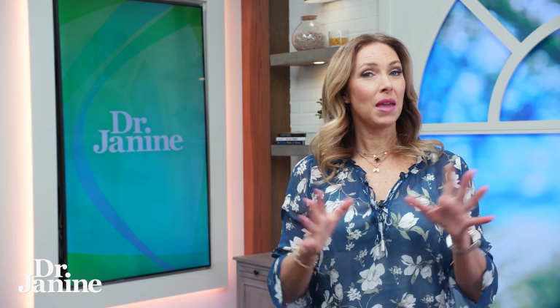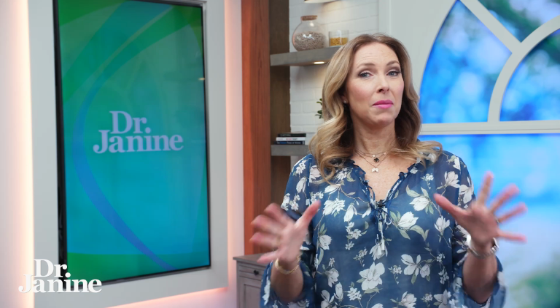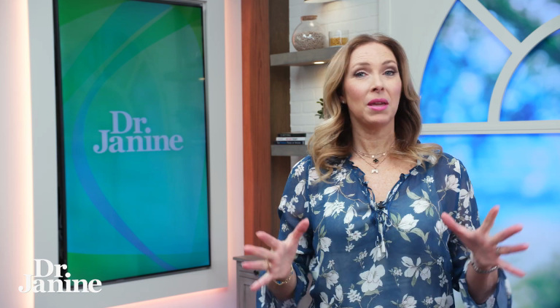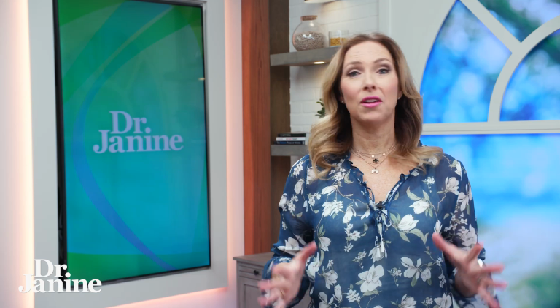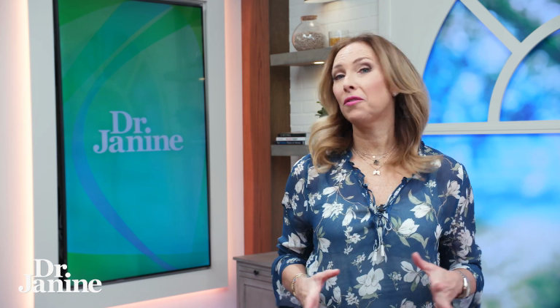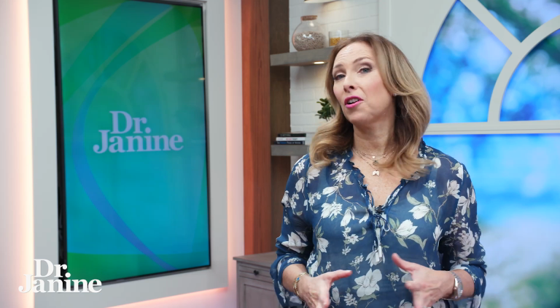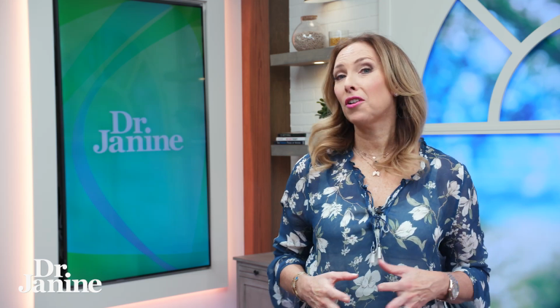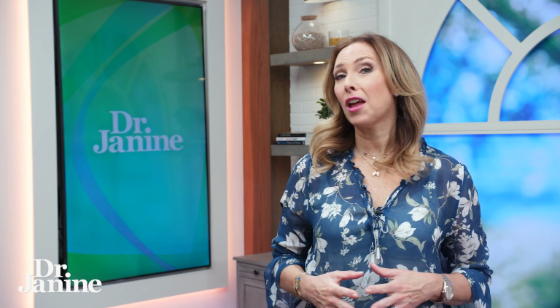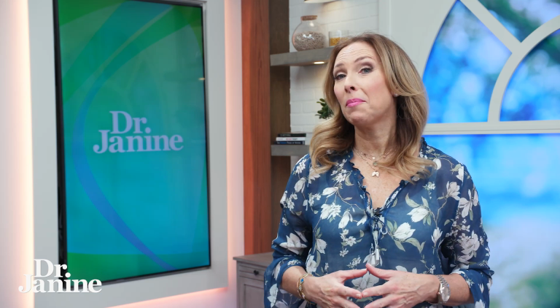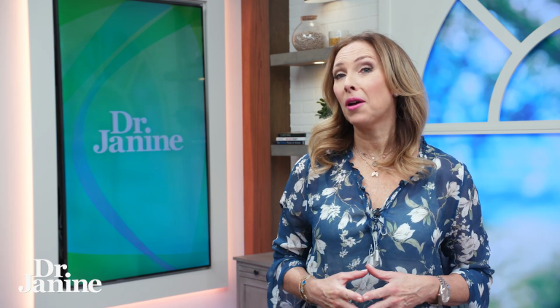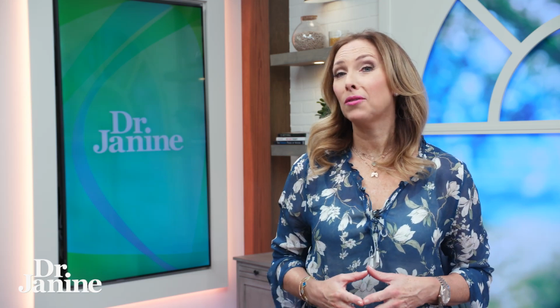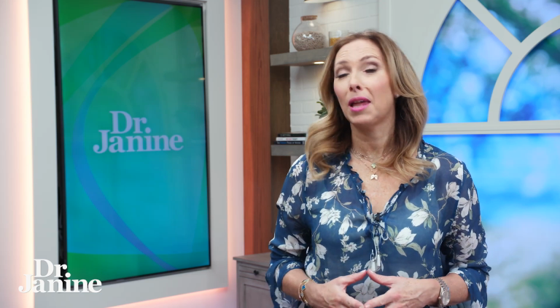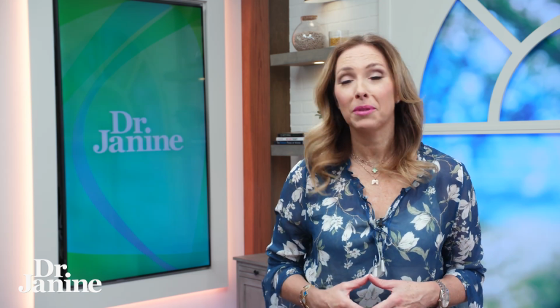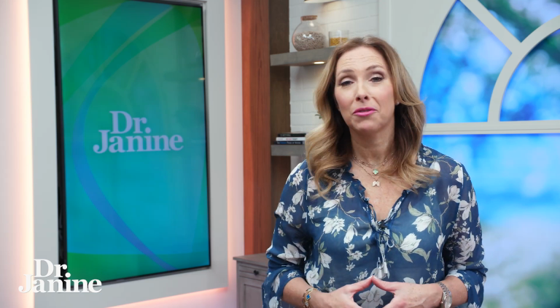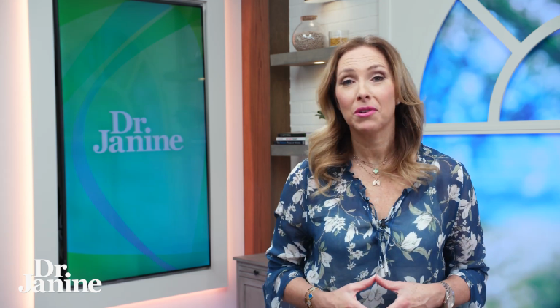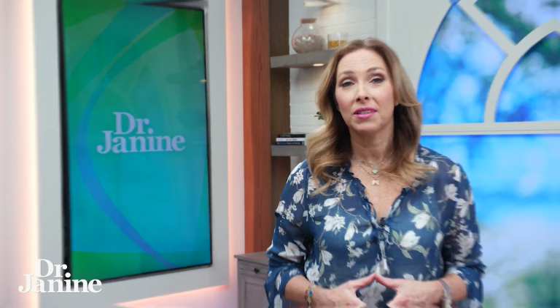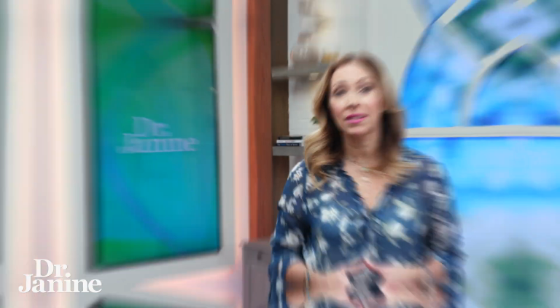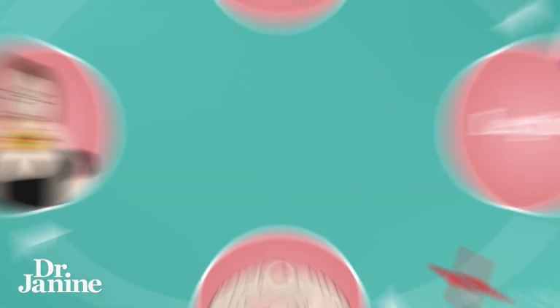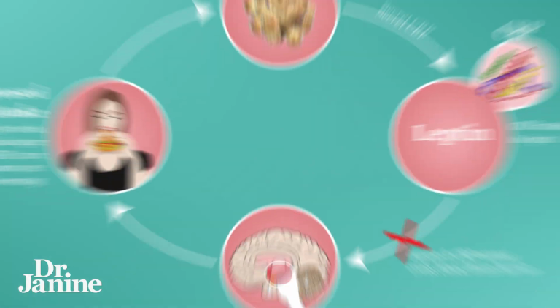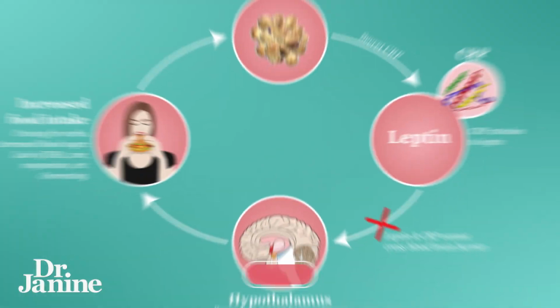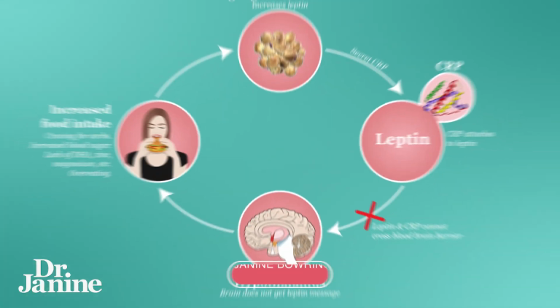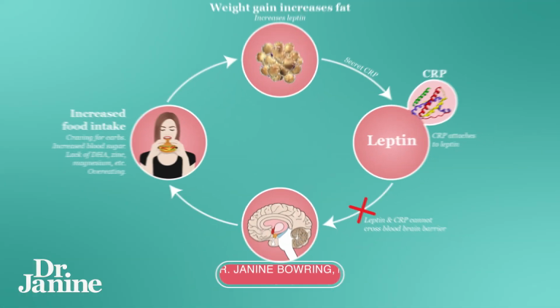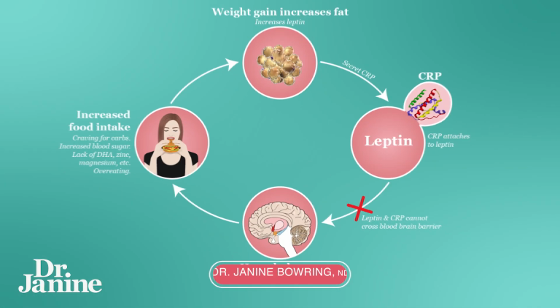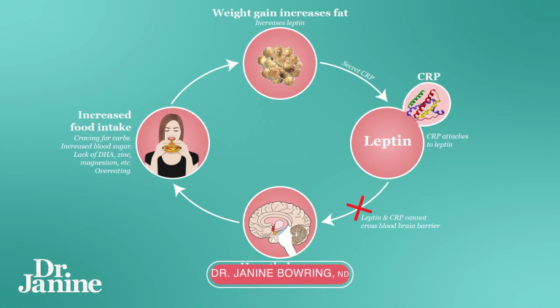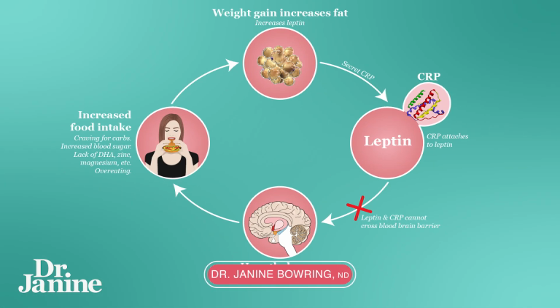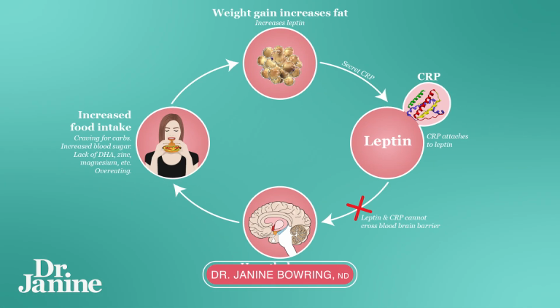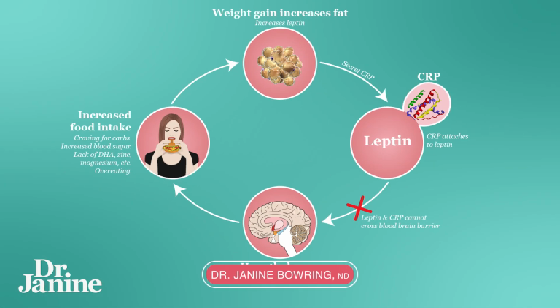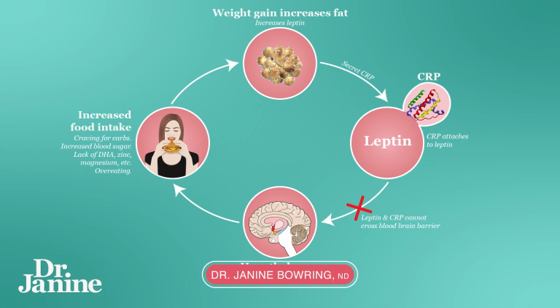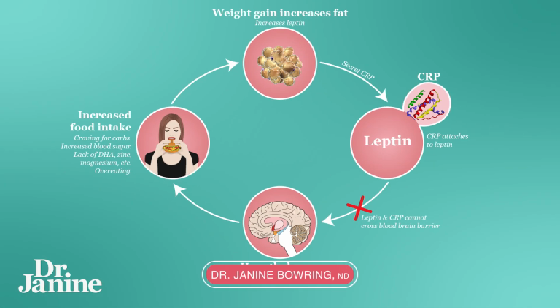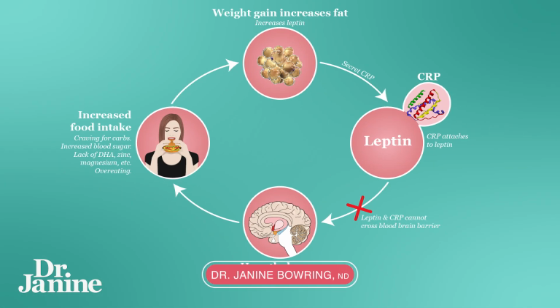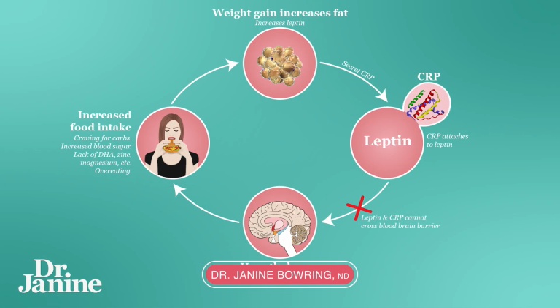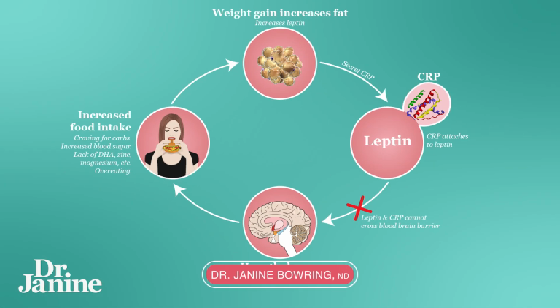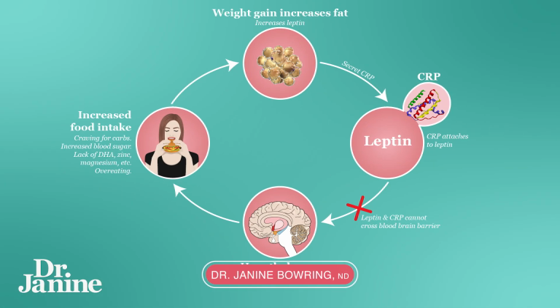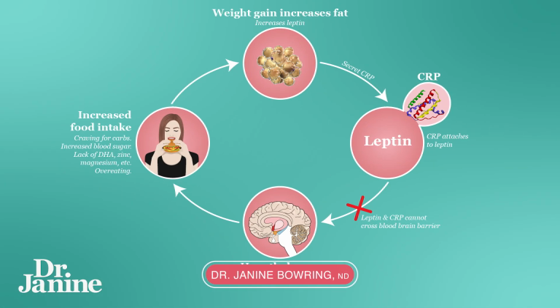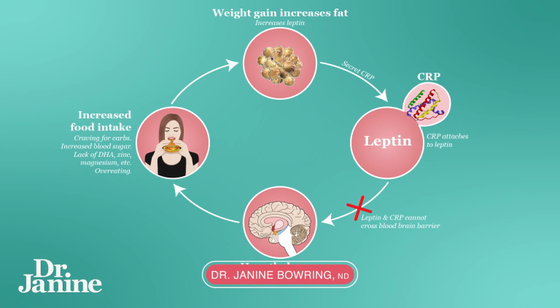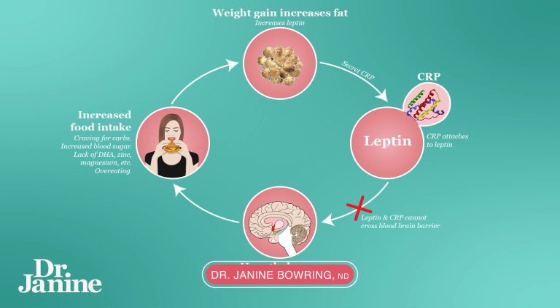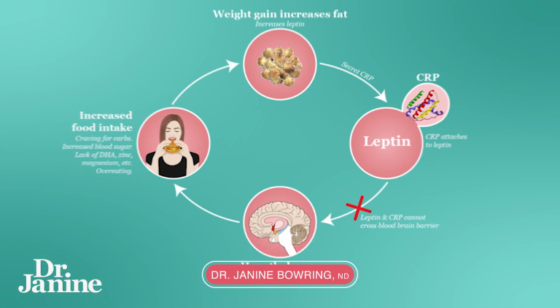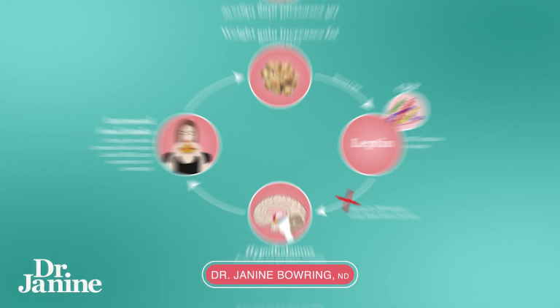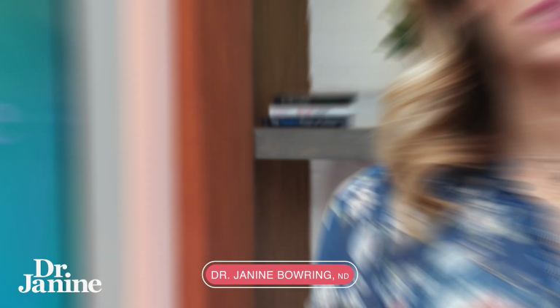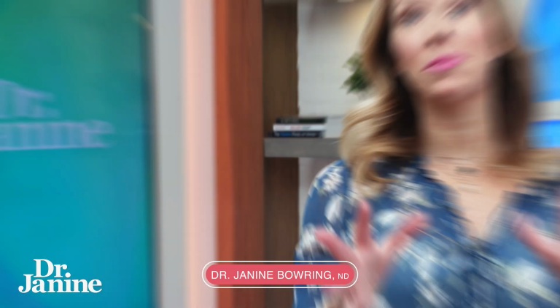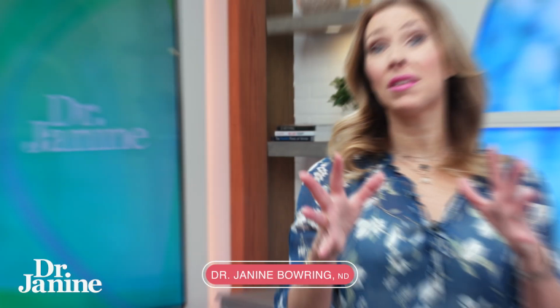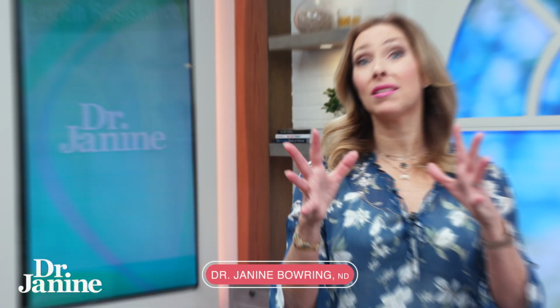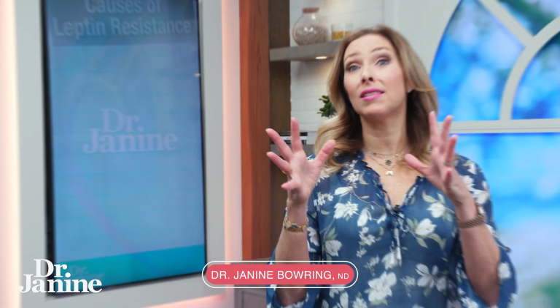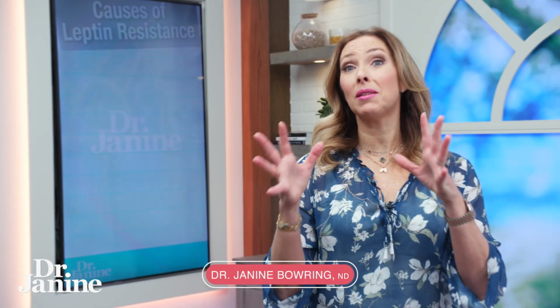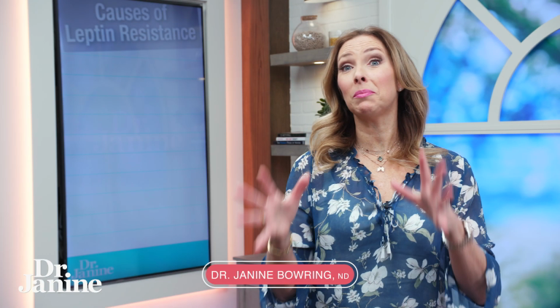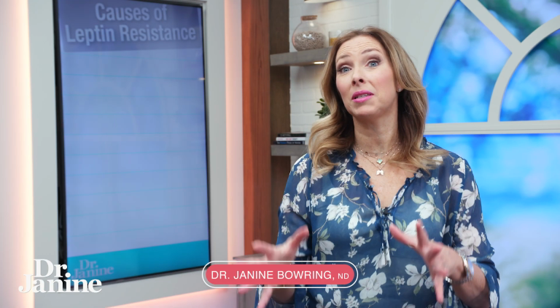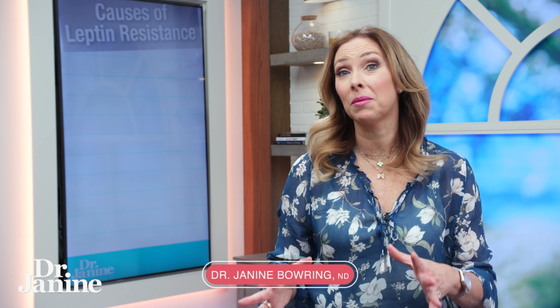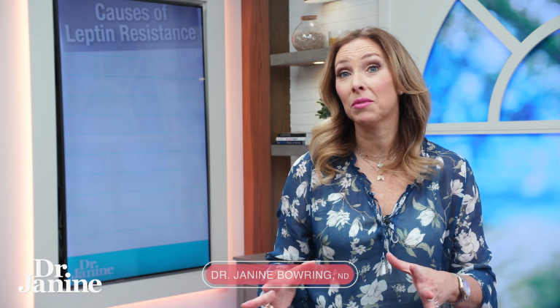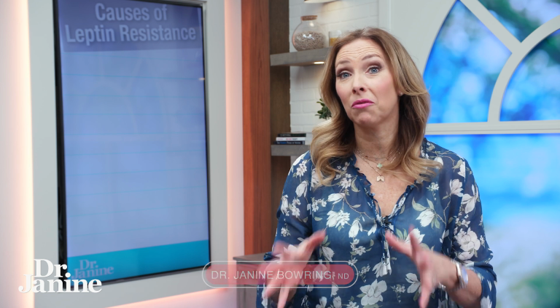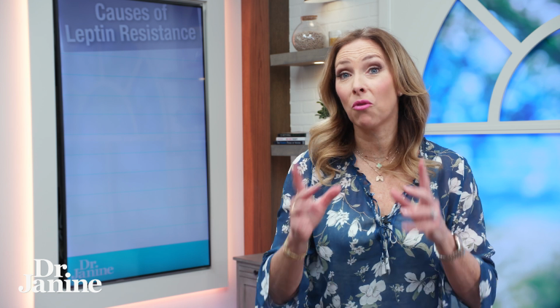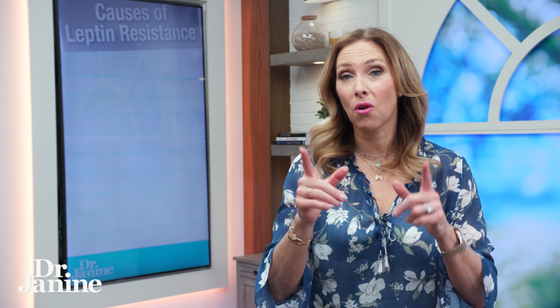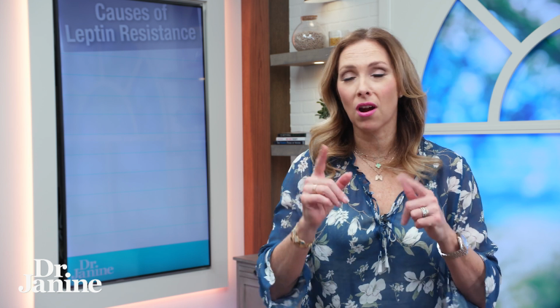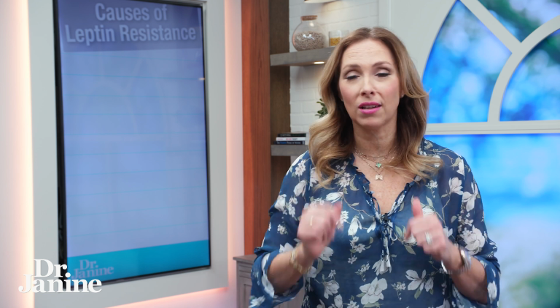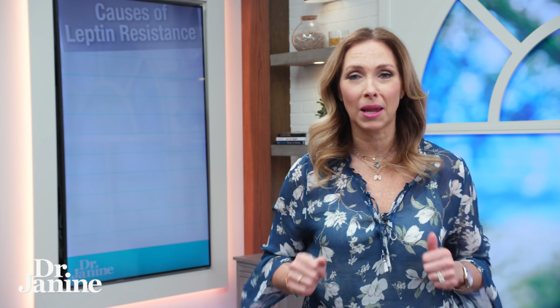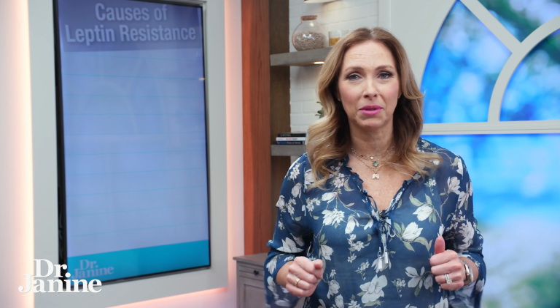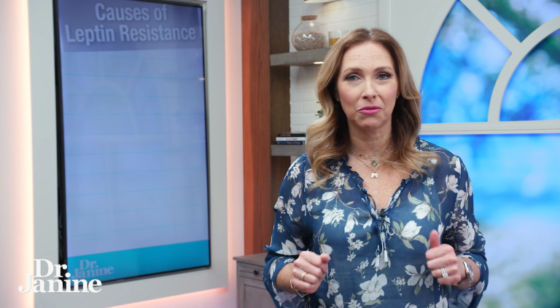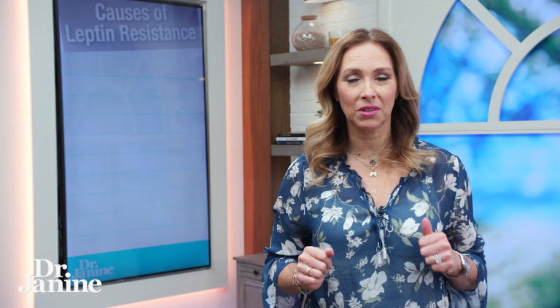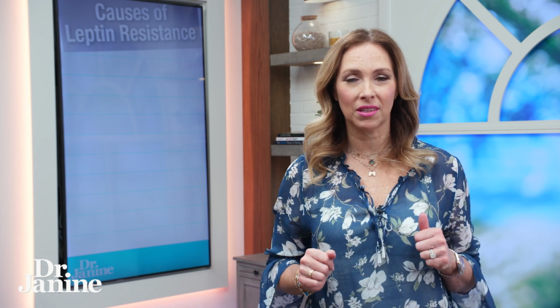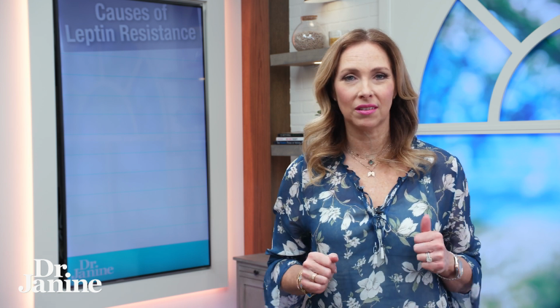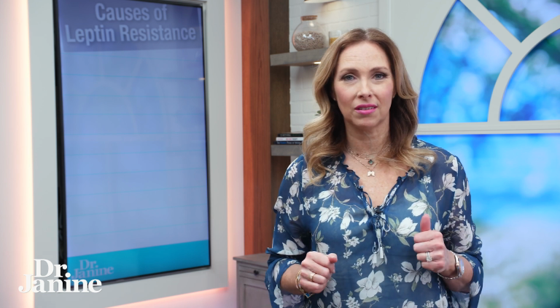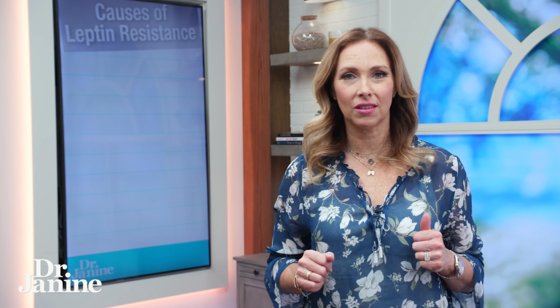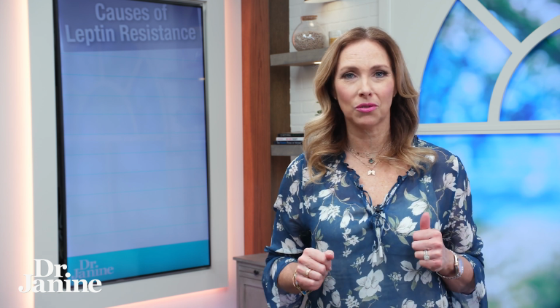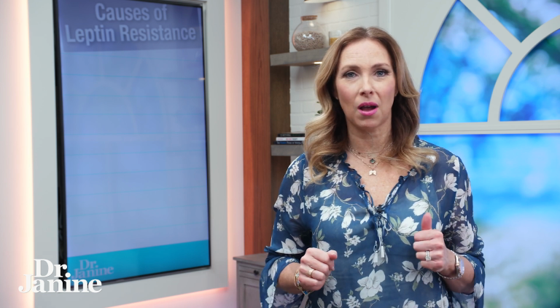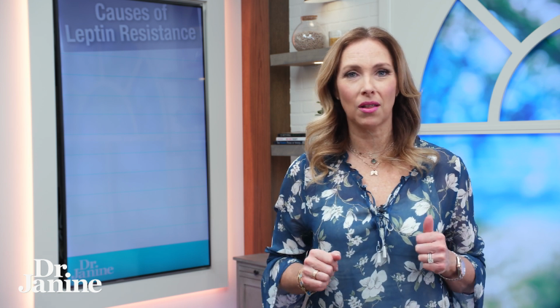Maybe you've heard about leptin resistance. Let's talk about 10 causes and some of the symptoms for leptin resistance as well.